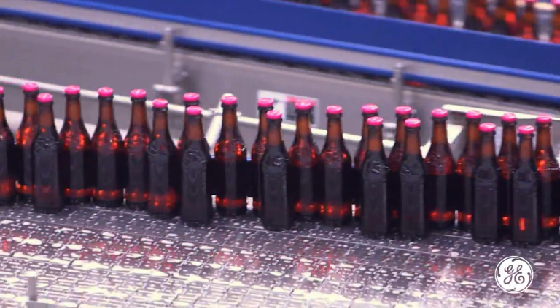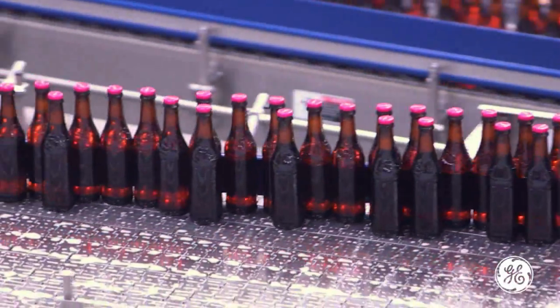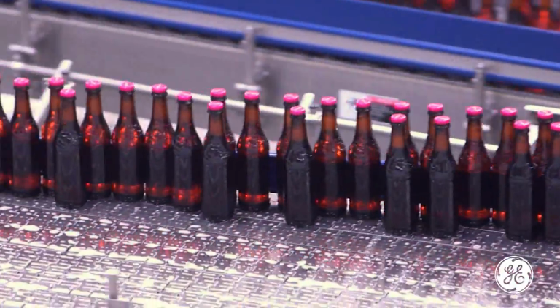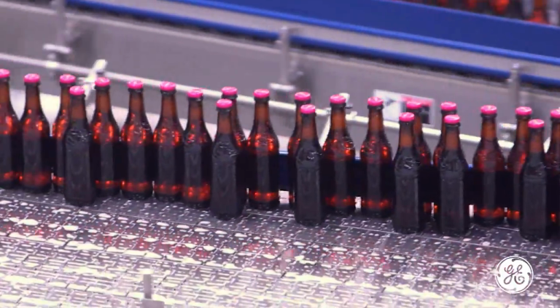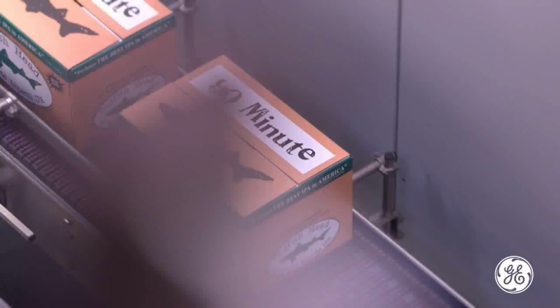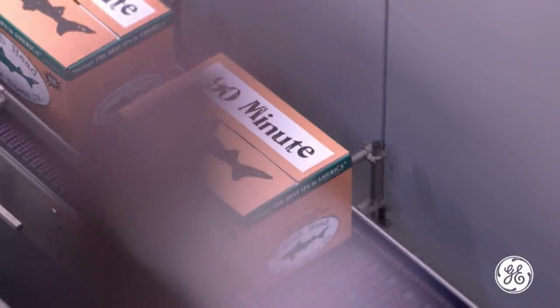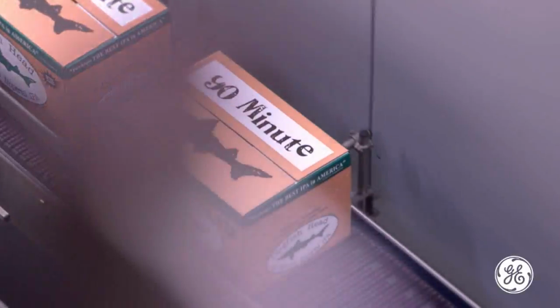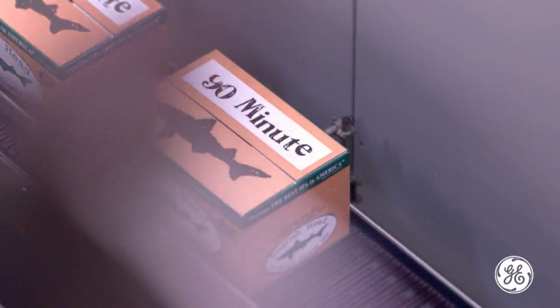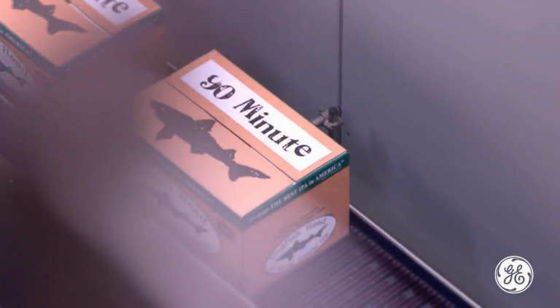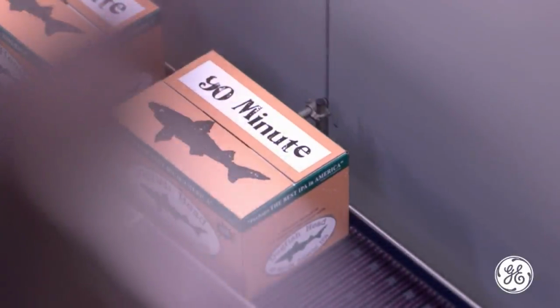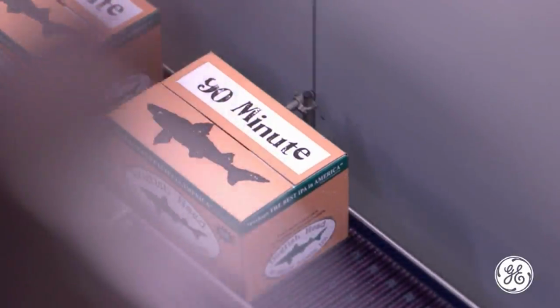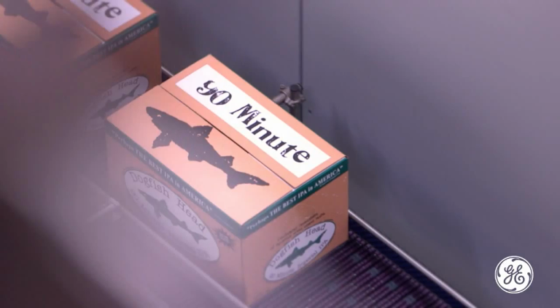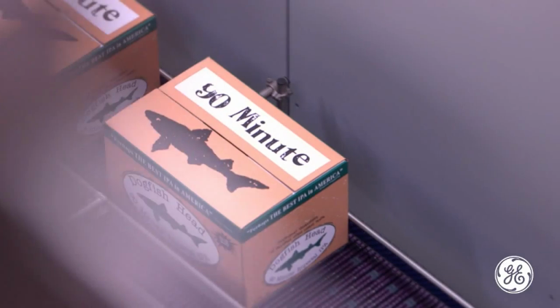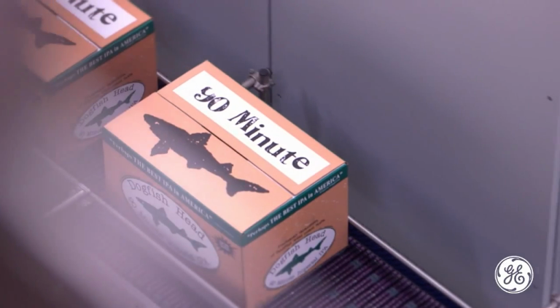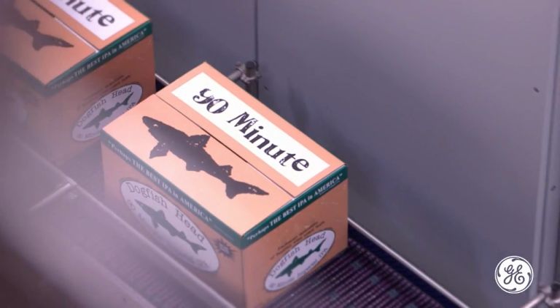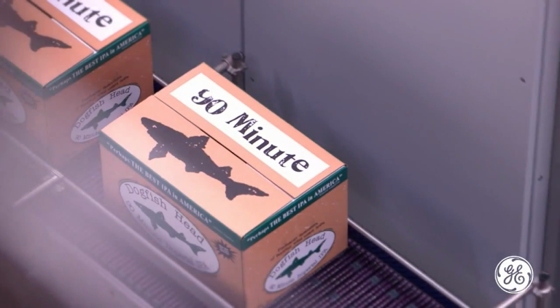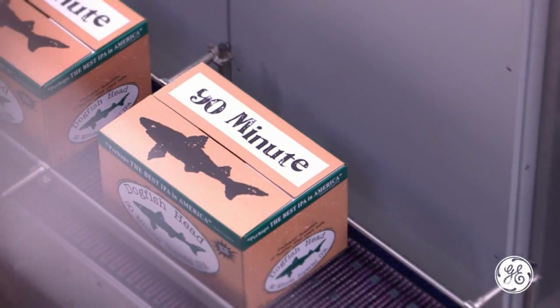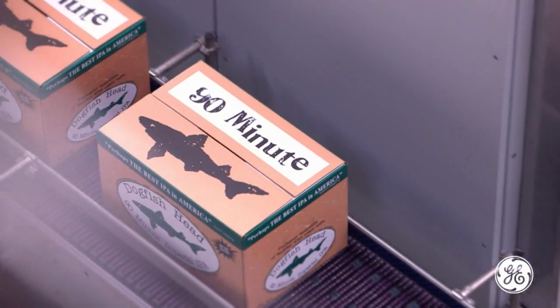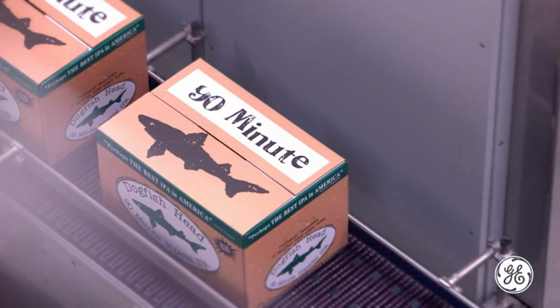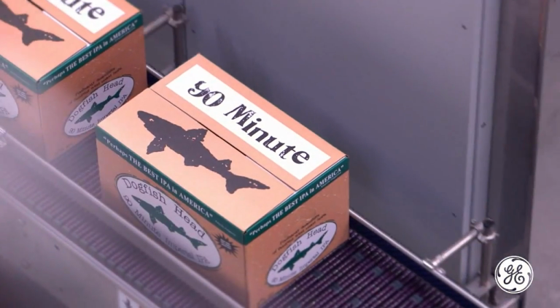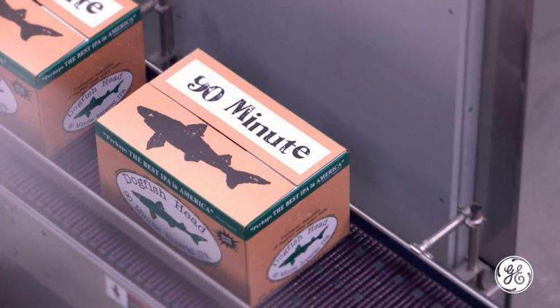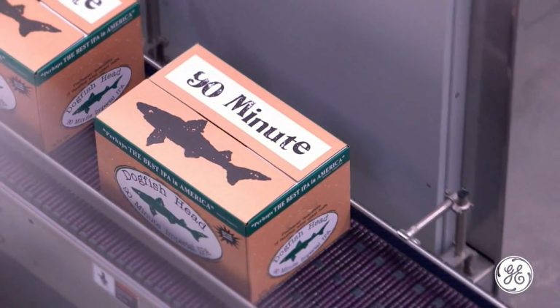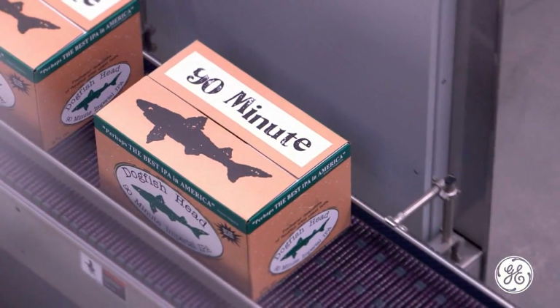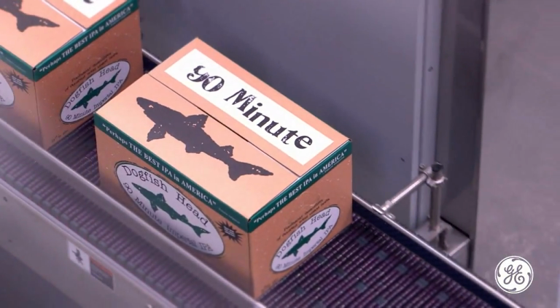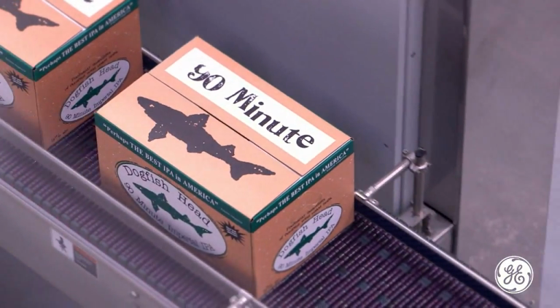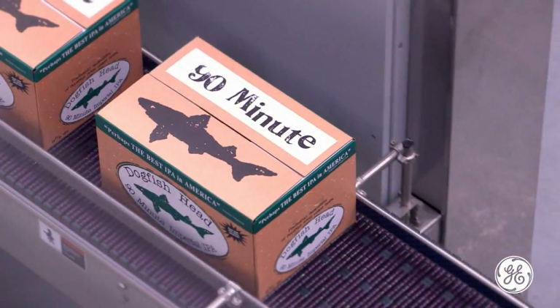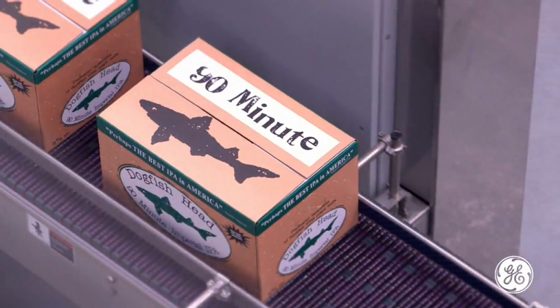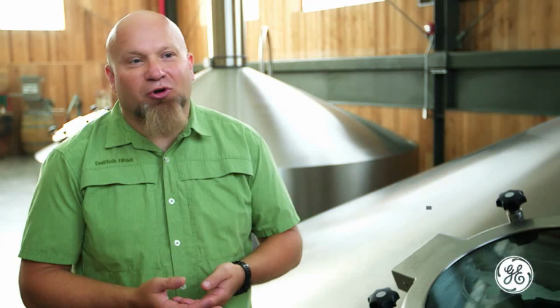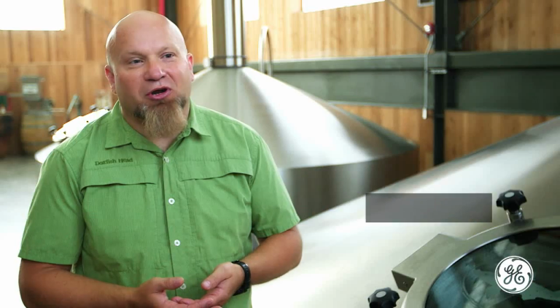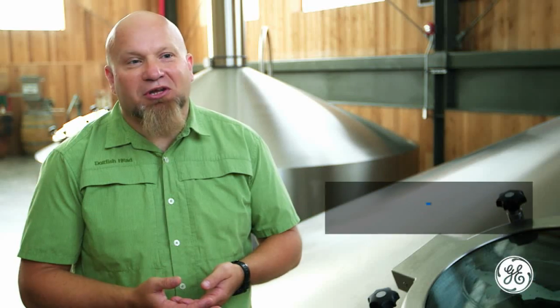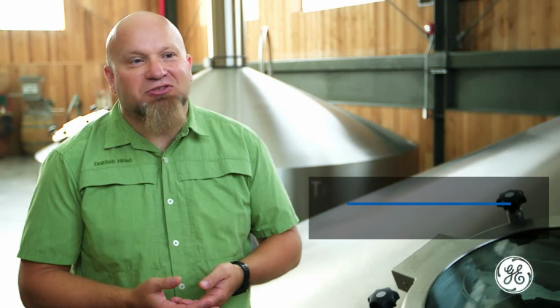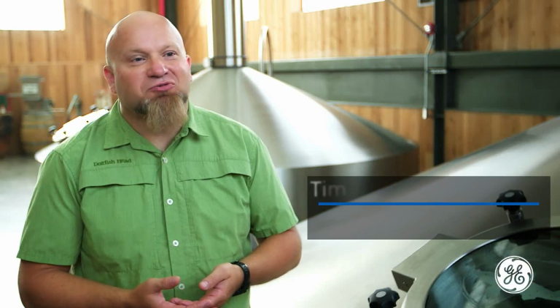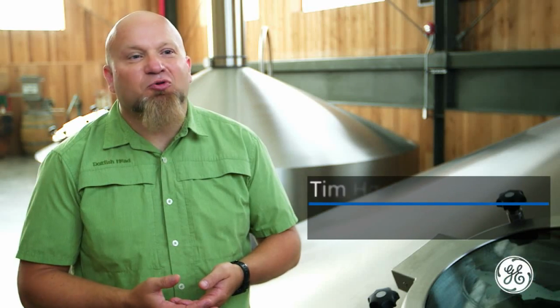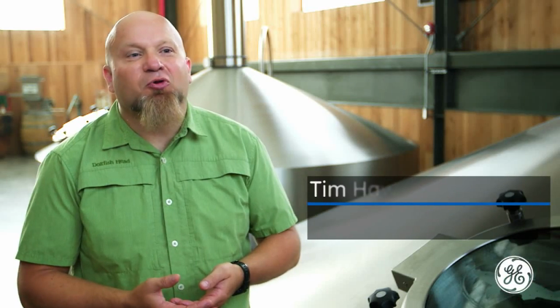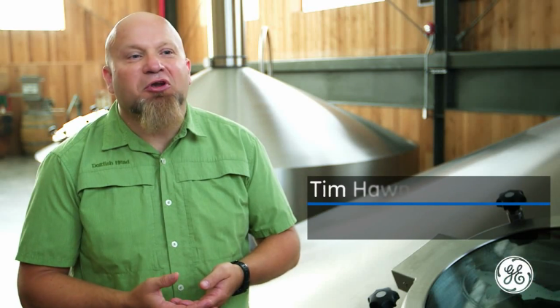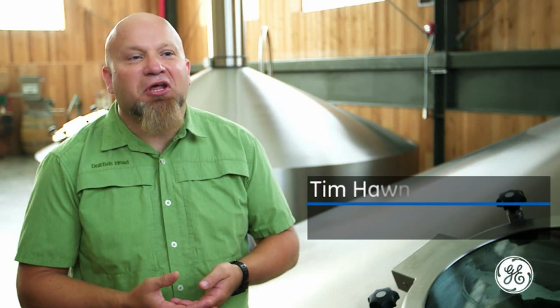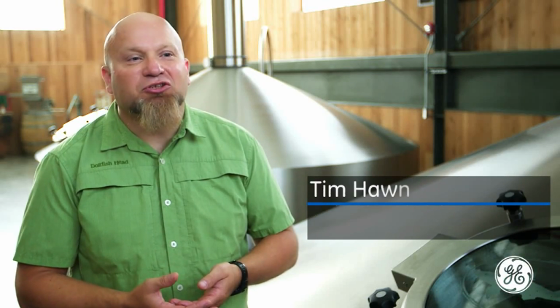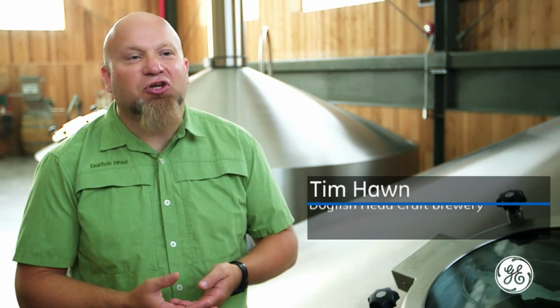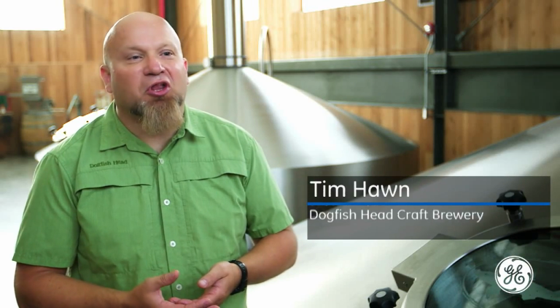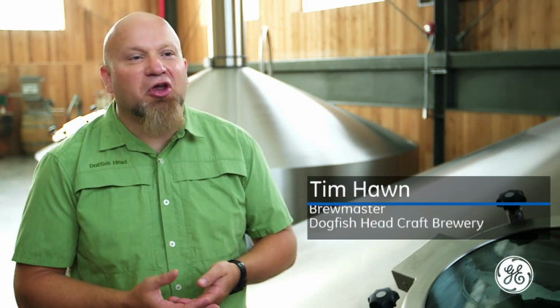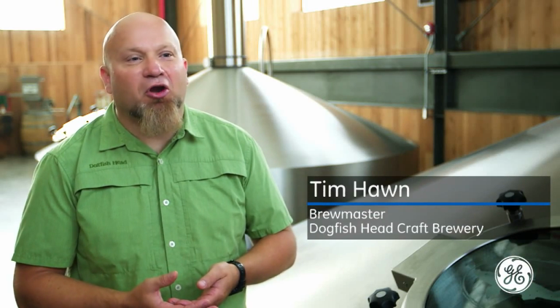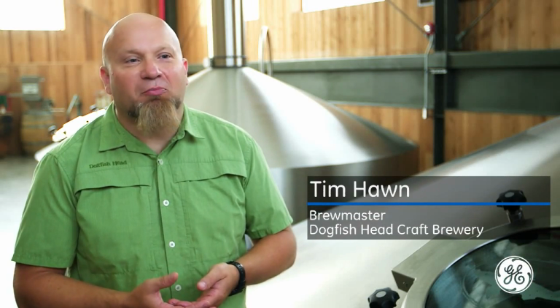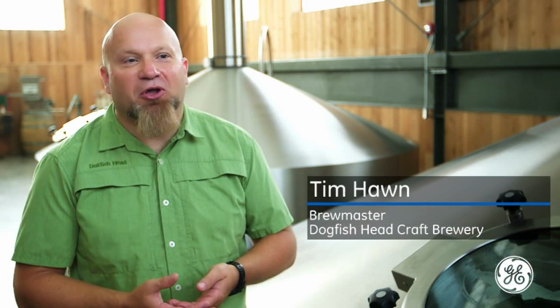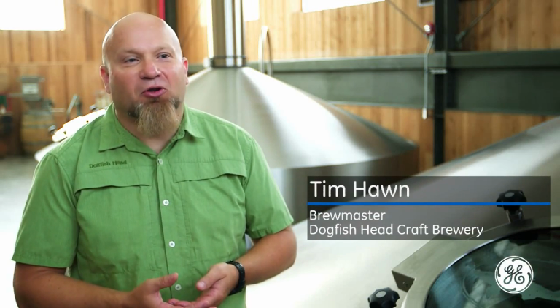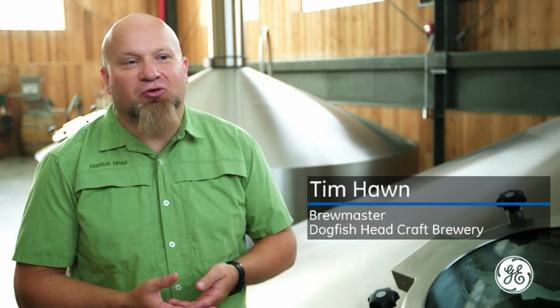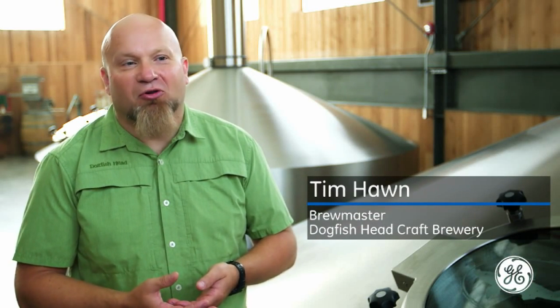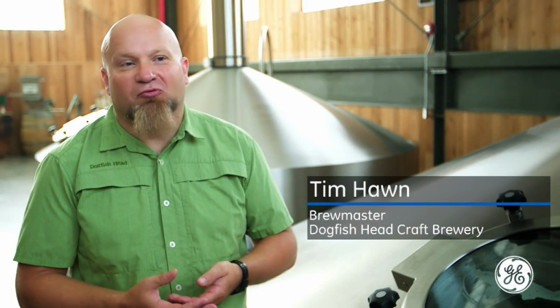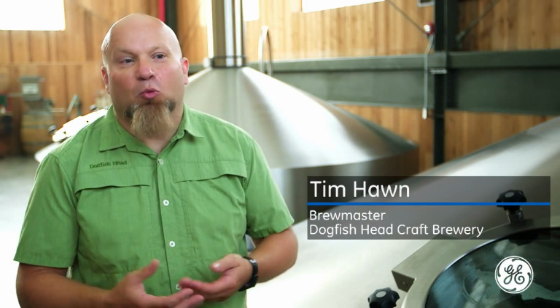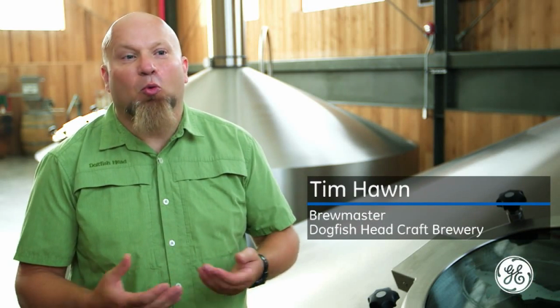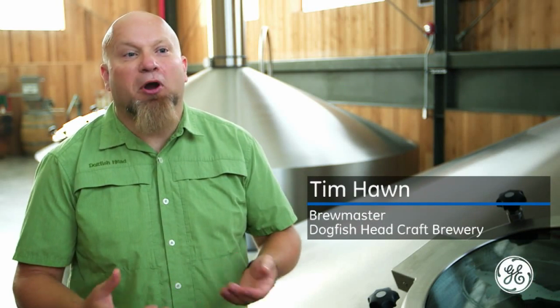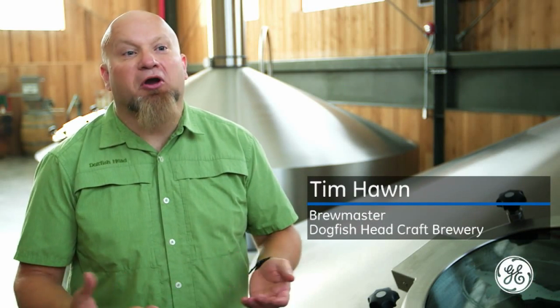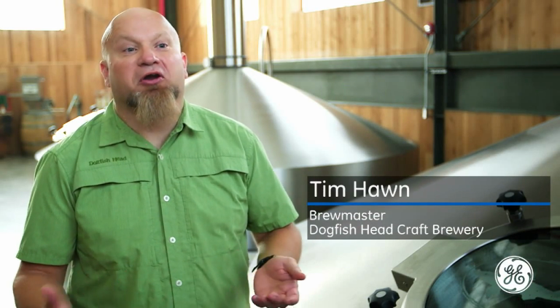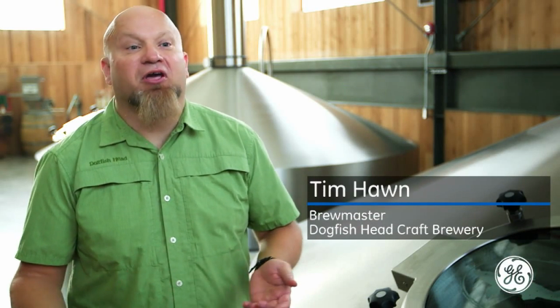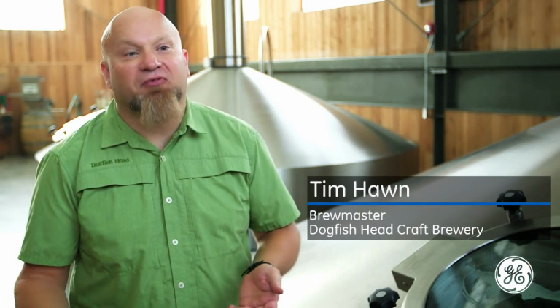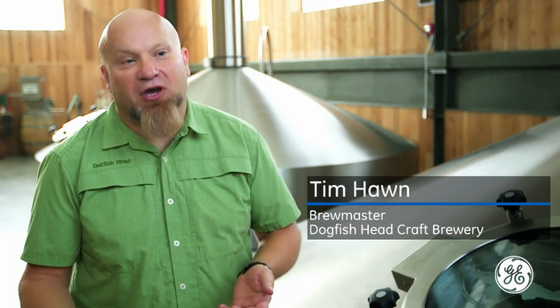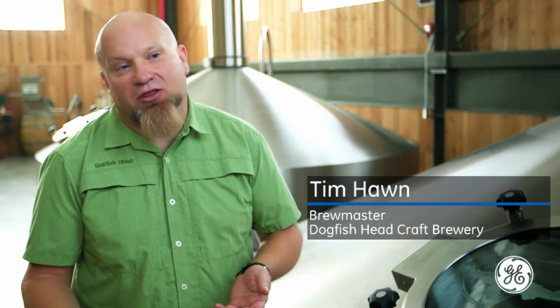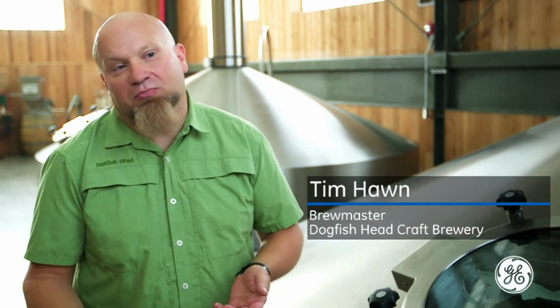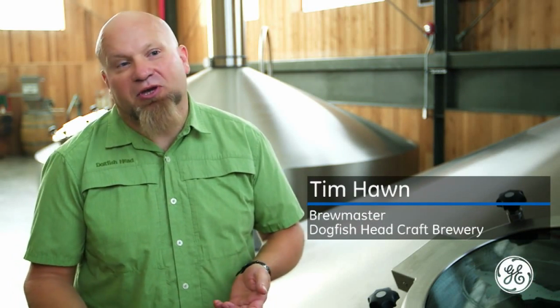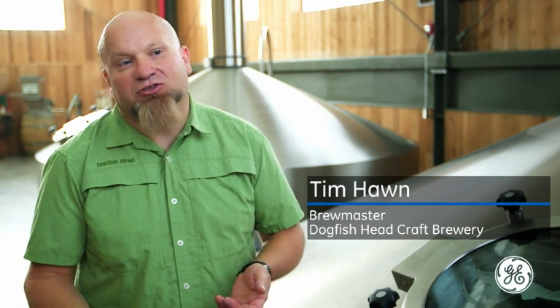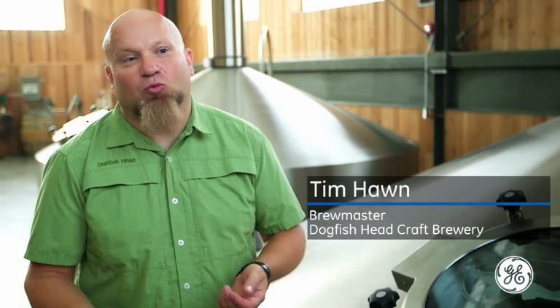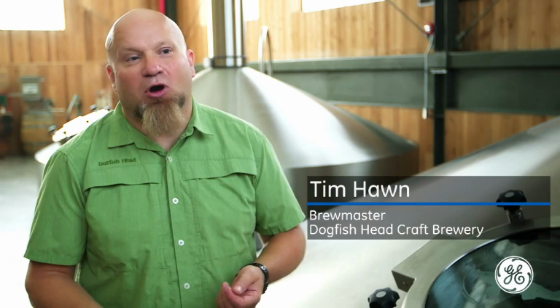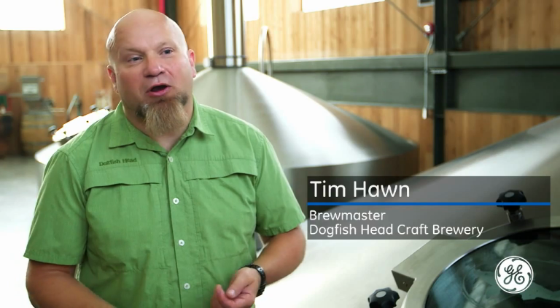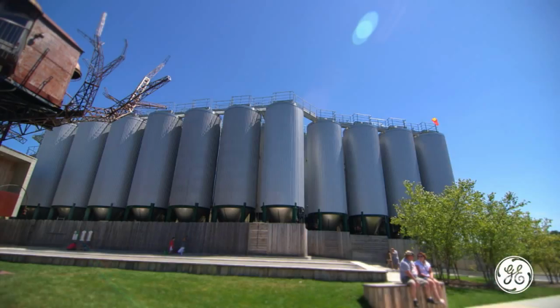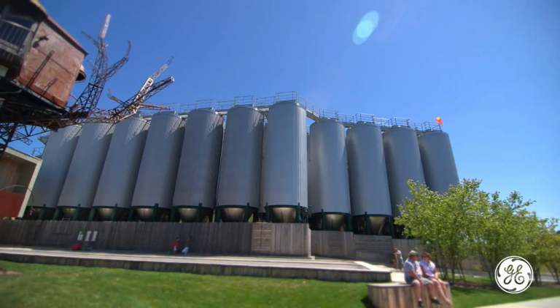Water quality is everything in breweries. Breweries traditionally are built over where can I find the best water.